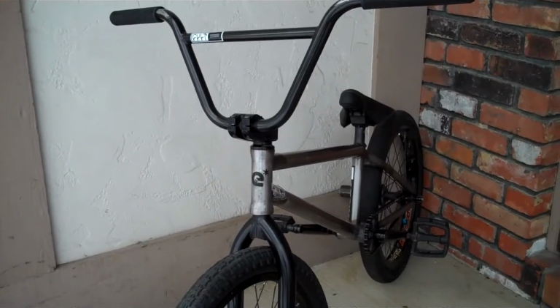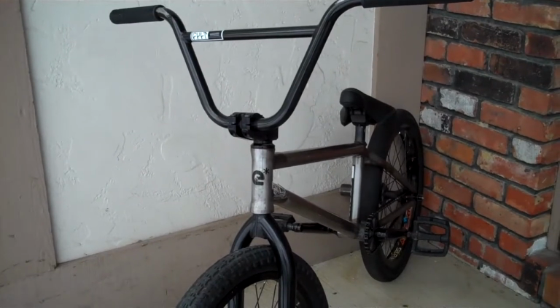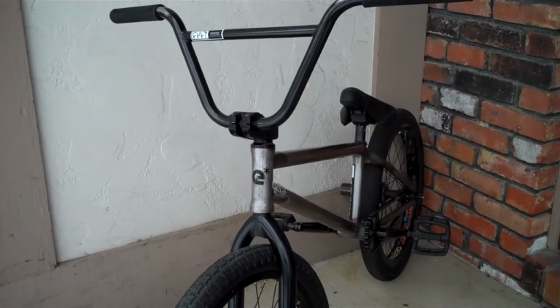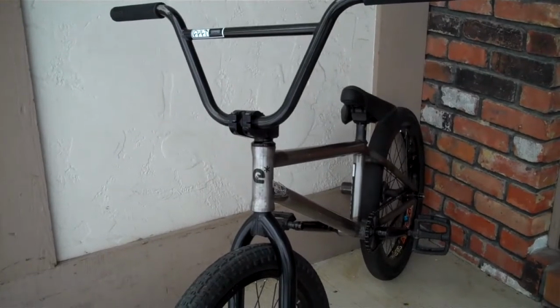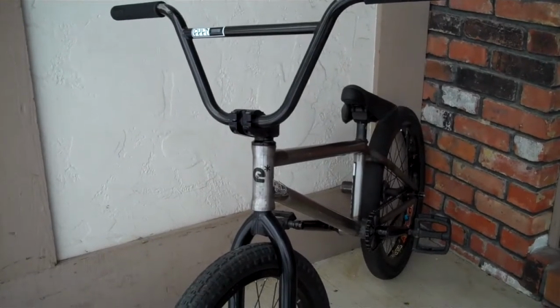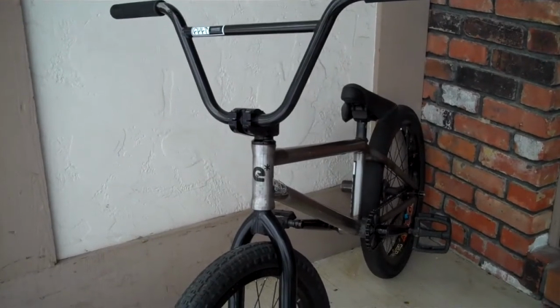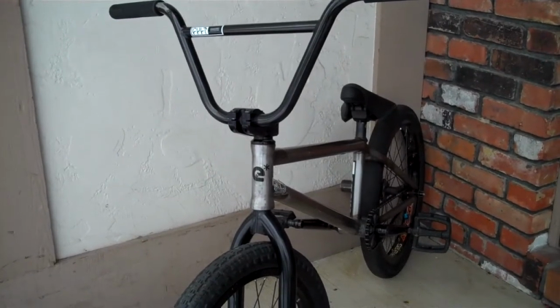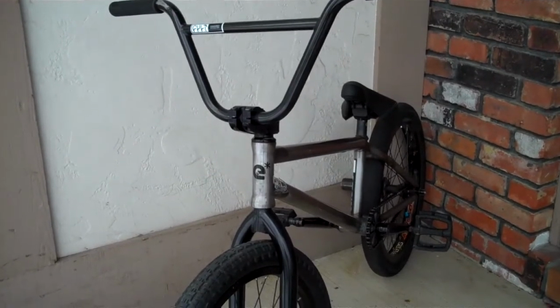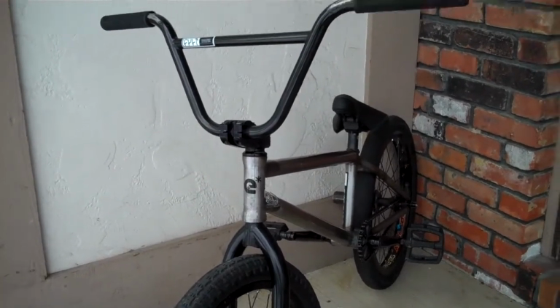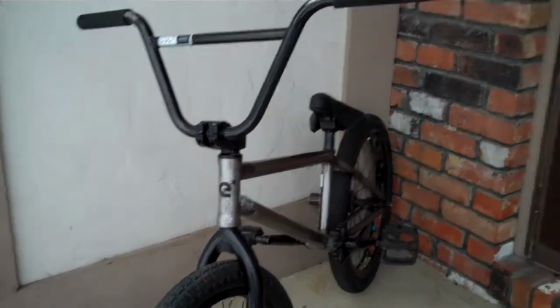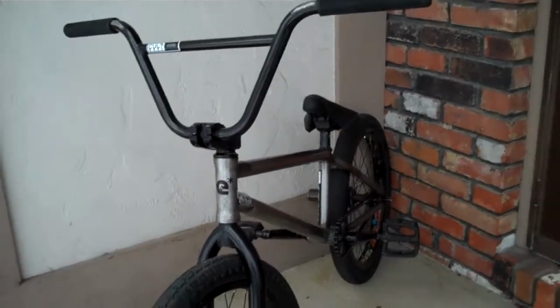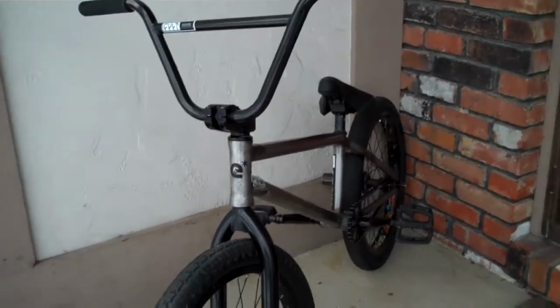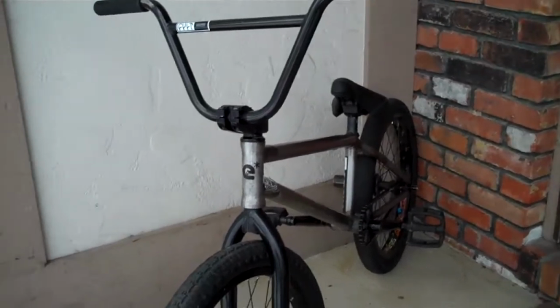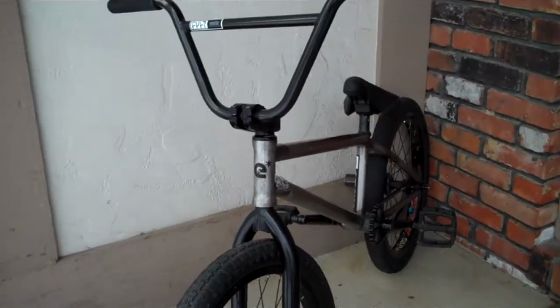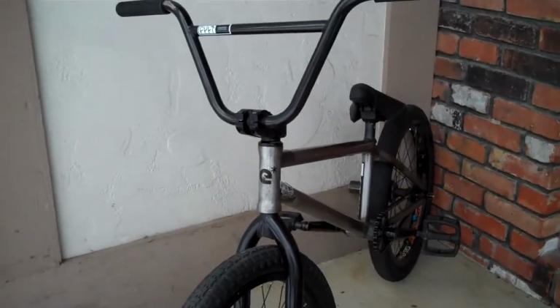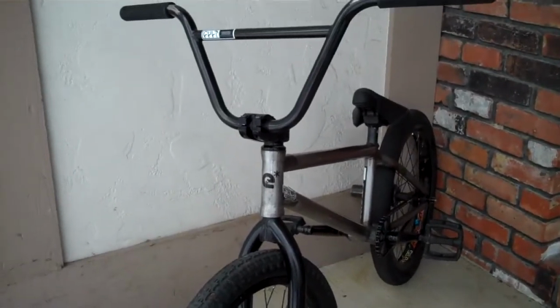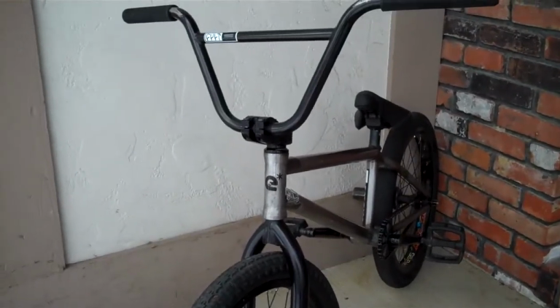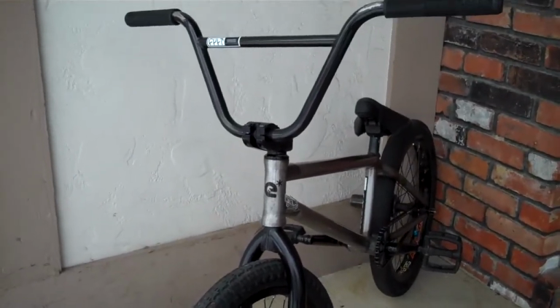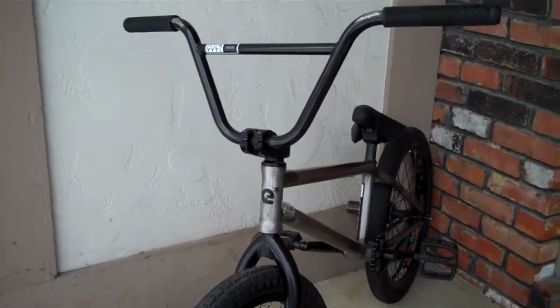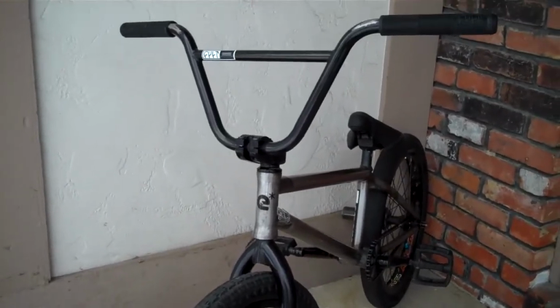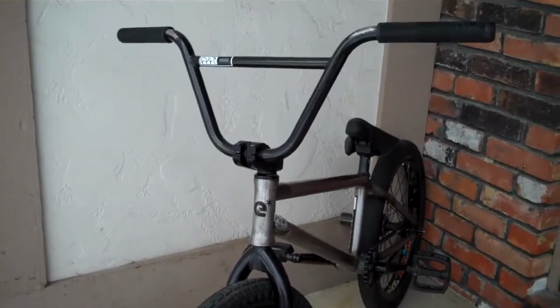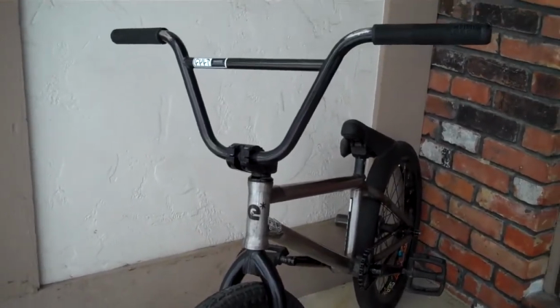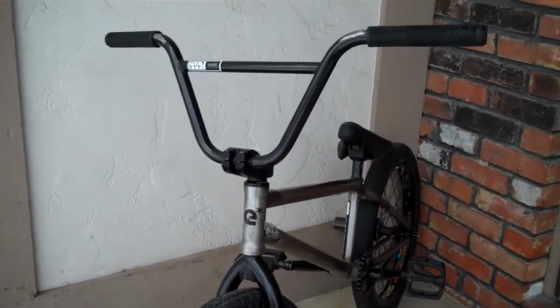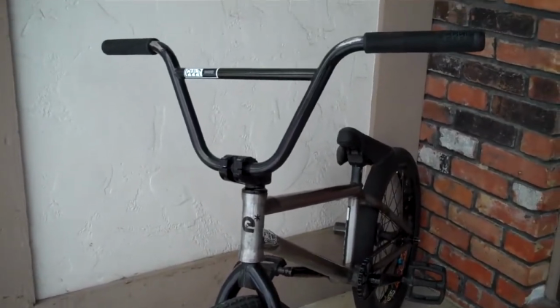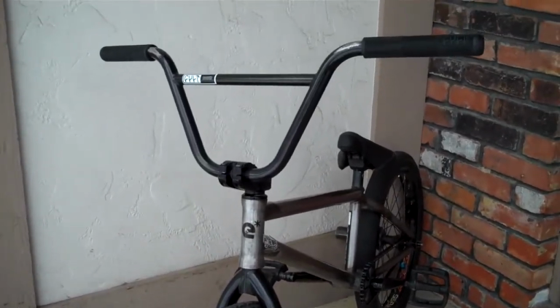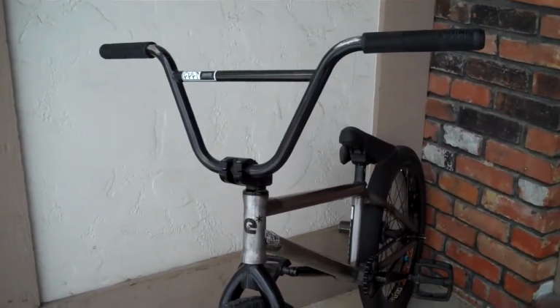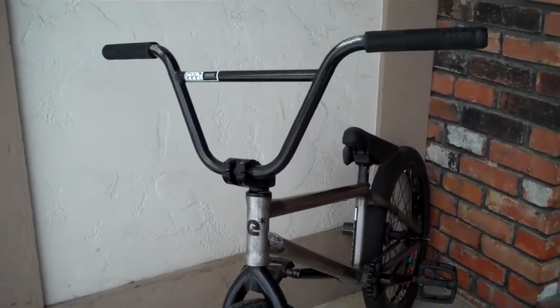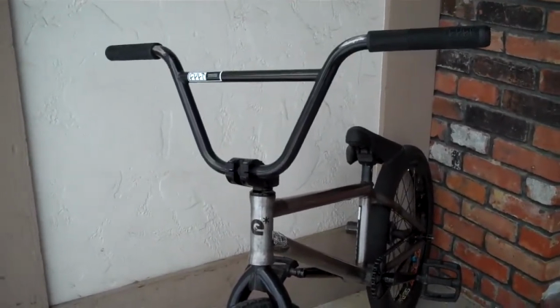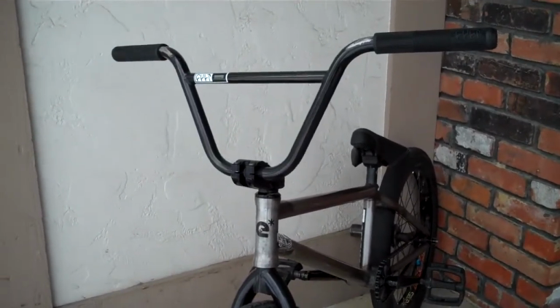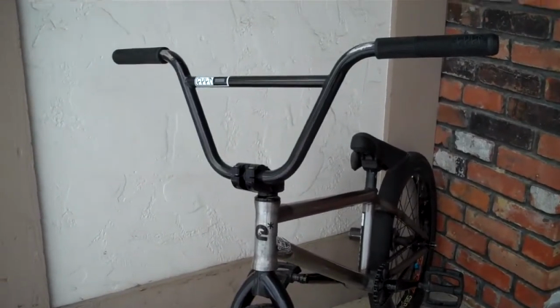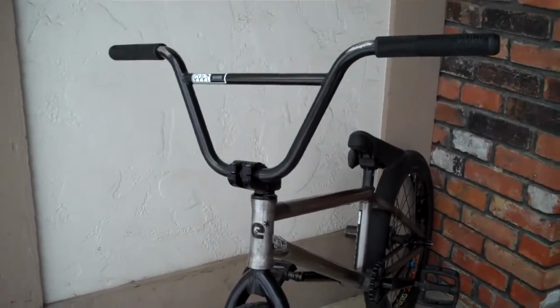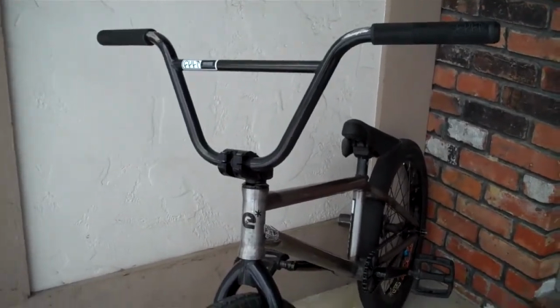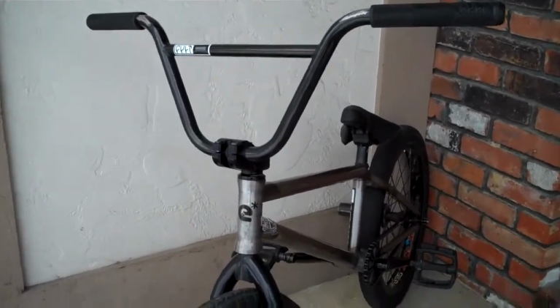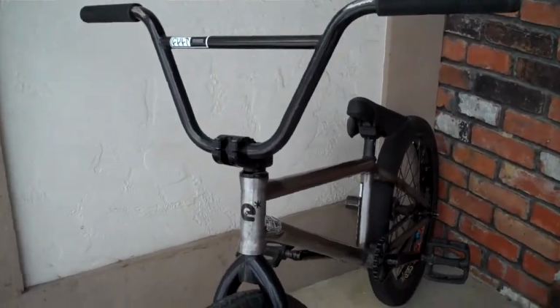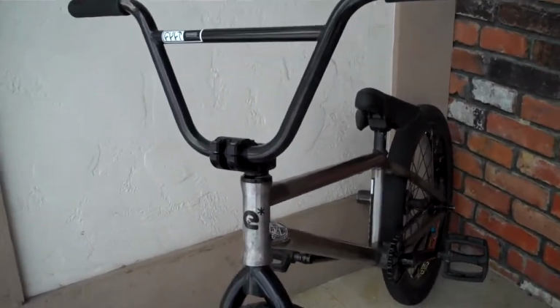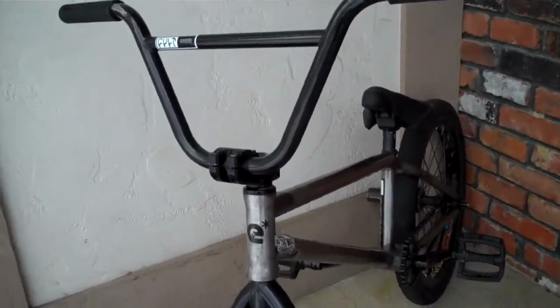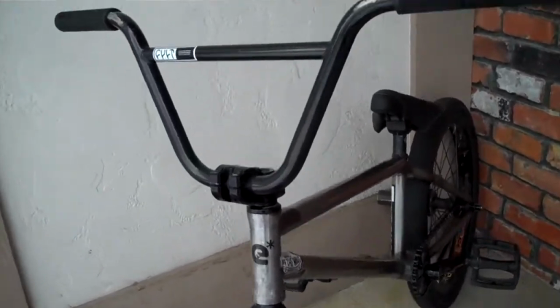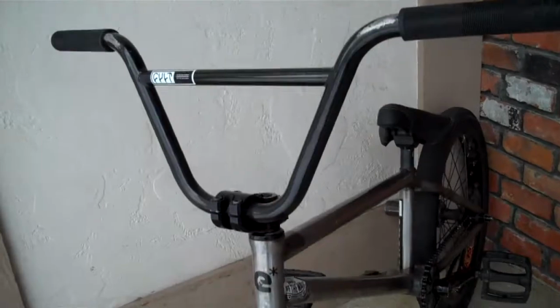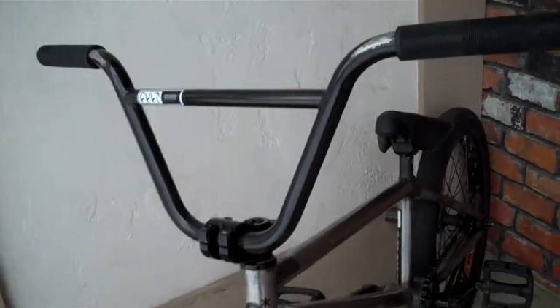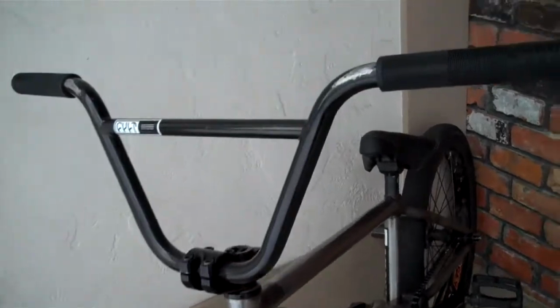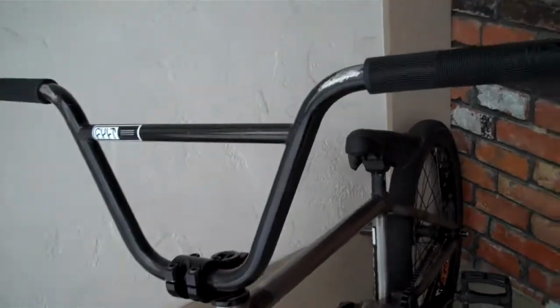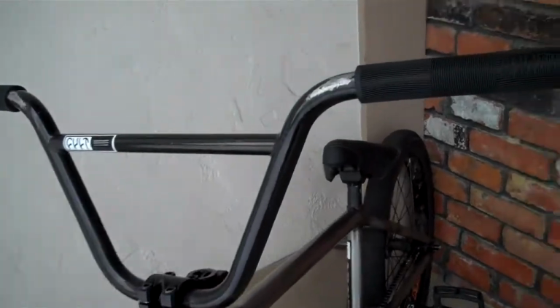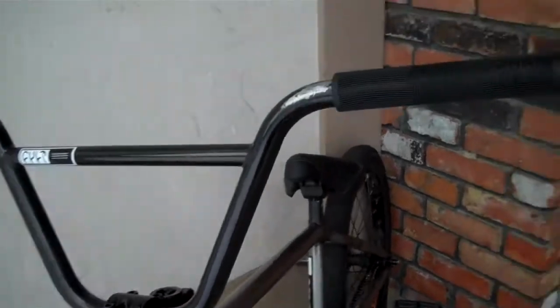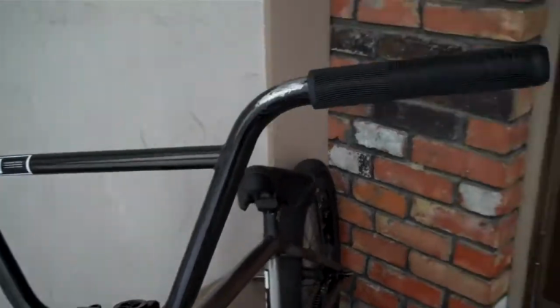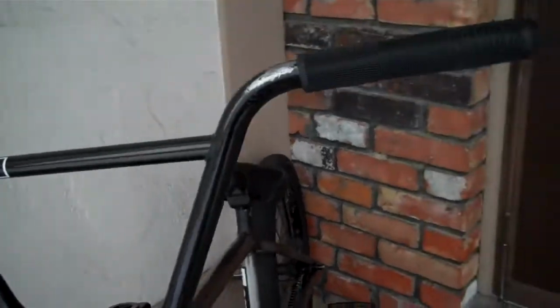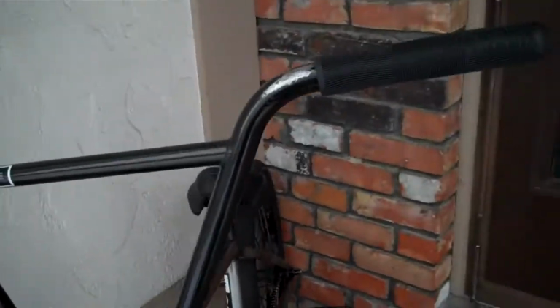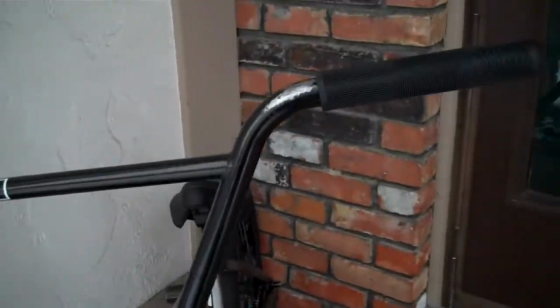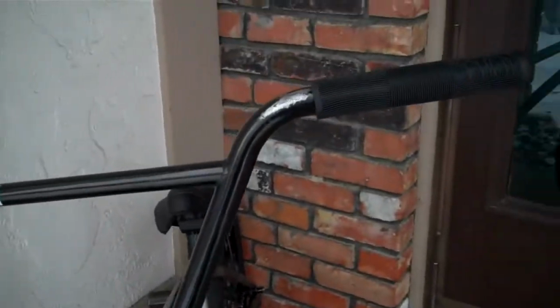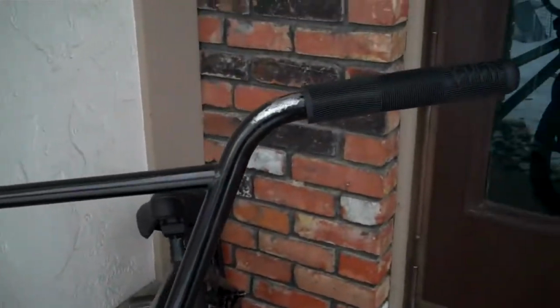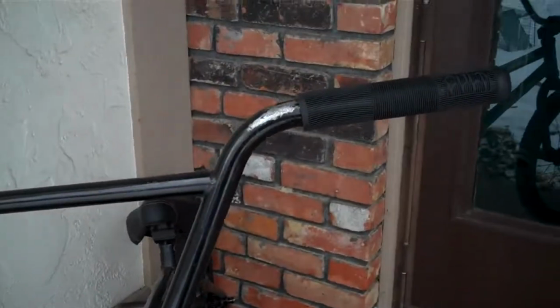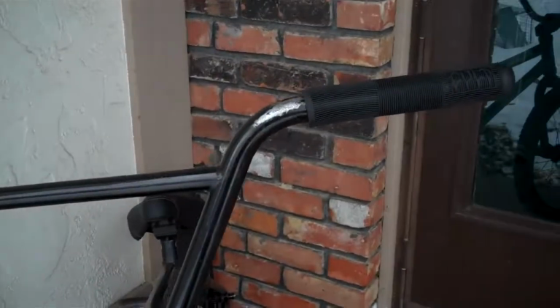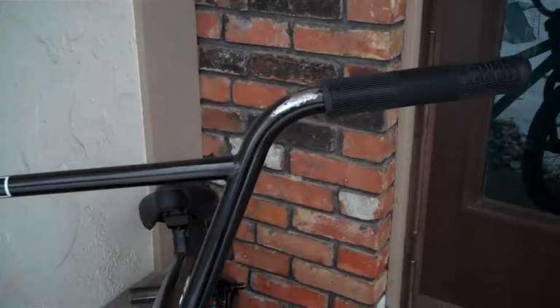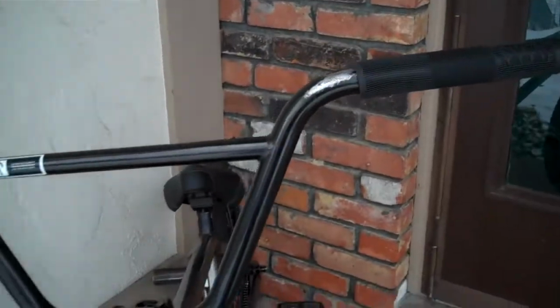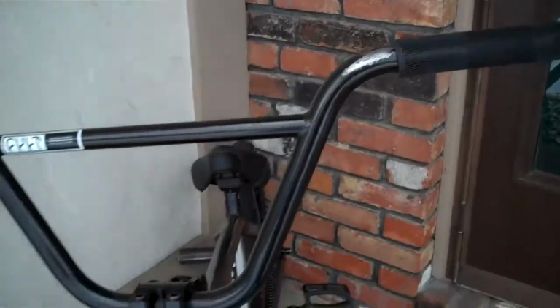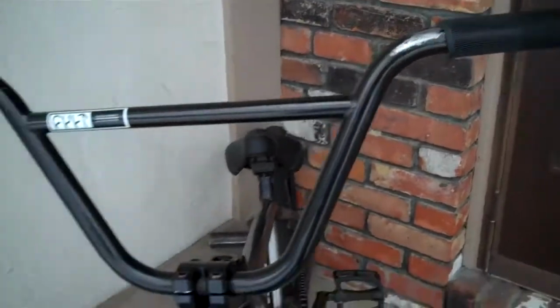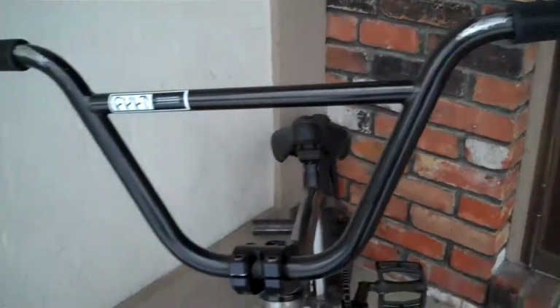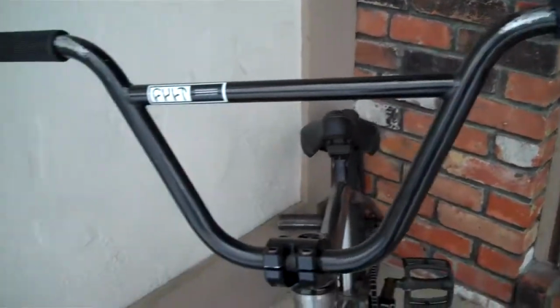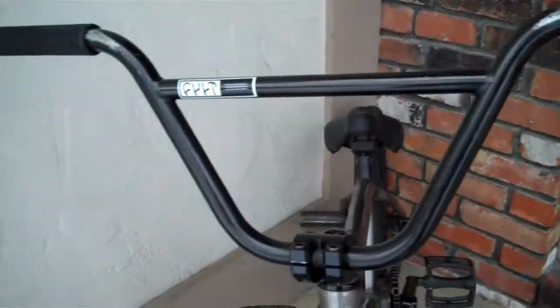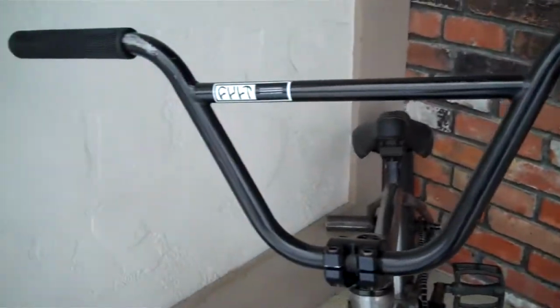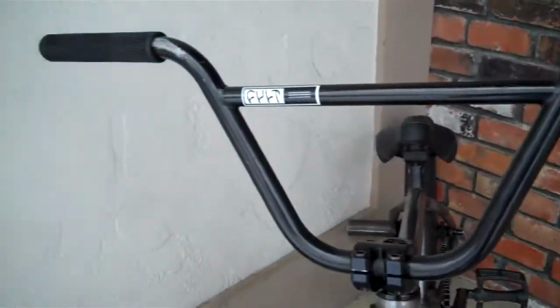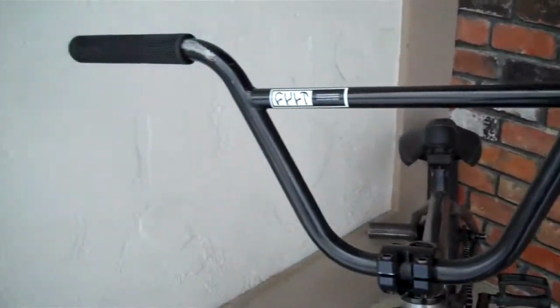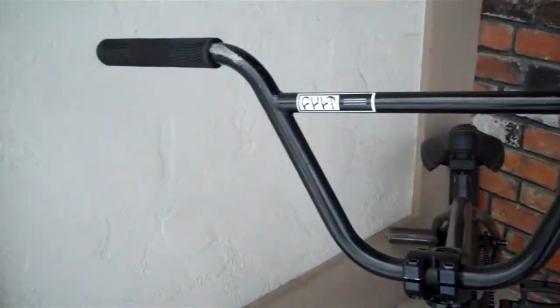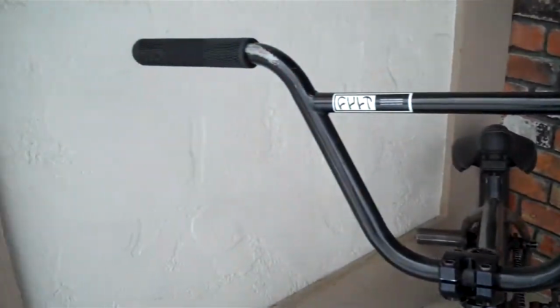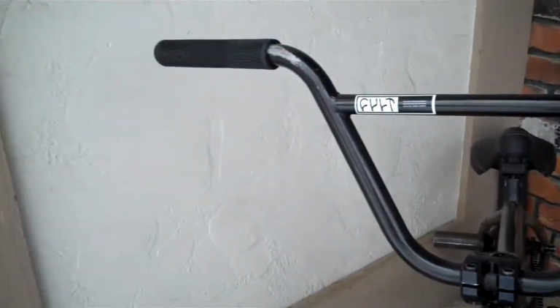Alright, I'm going to do a bike check. Got some new parts. Starting off on the front, I got Mutiny Glam V2 bars.